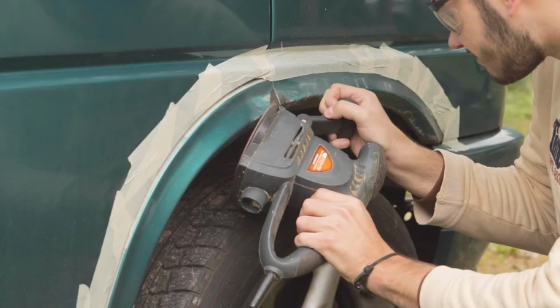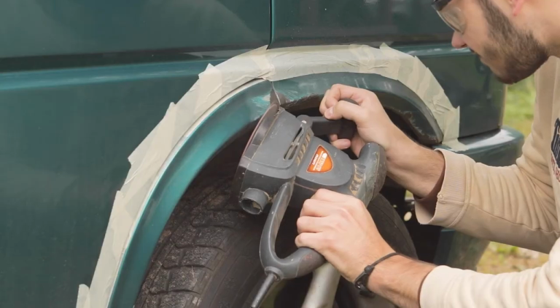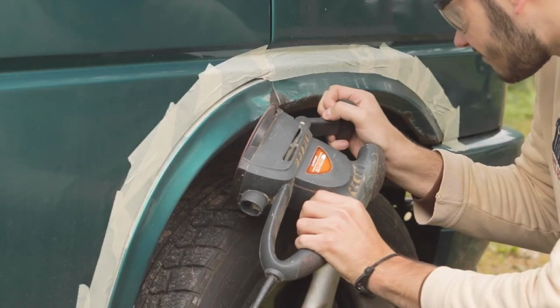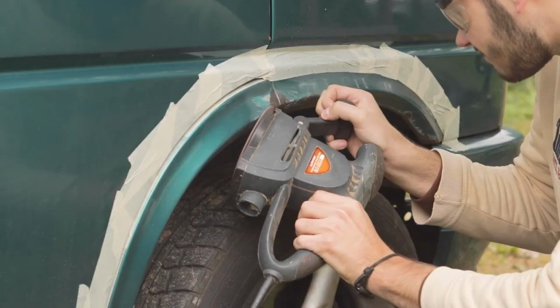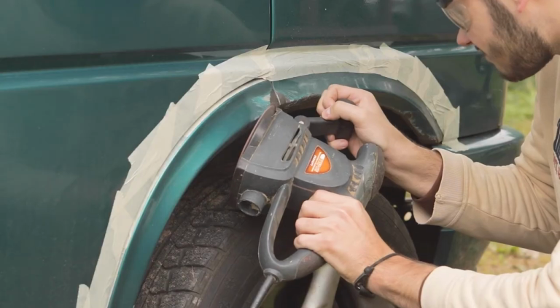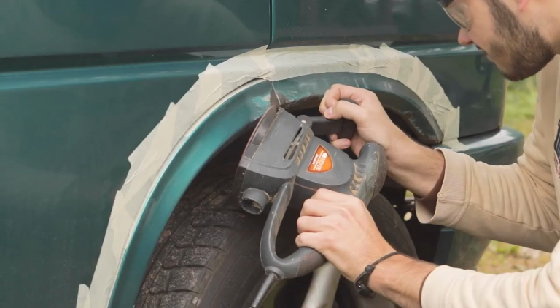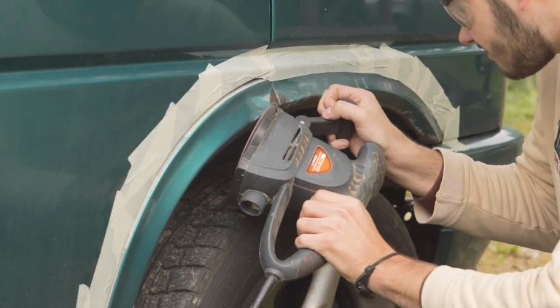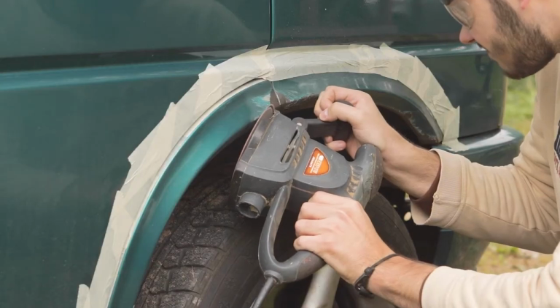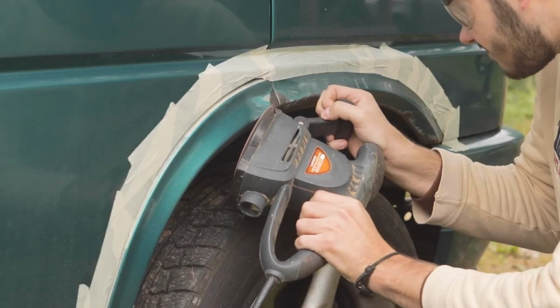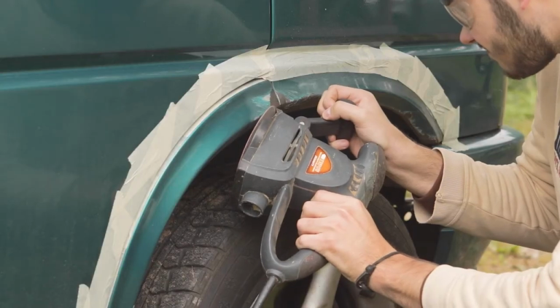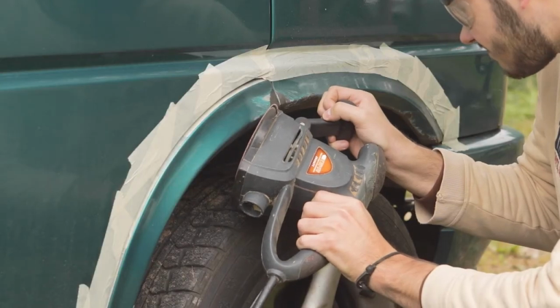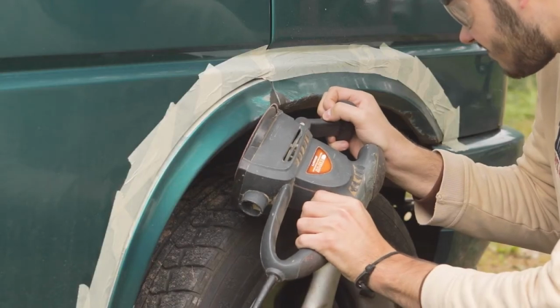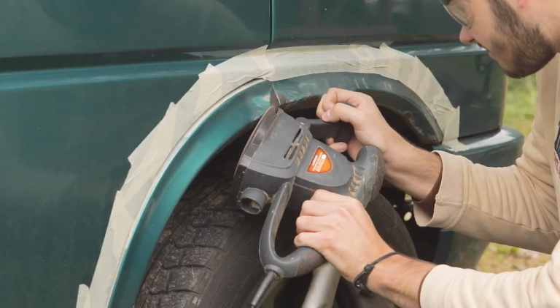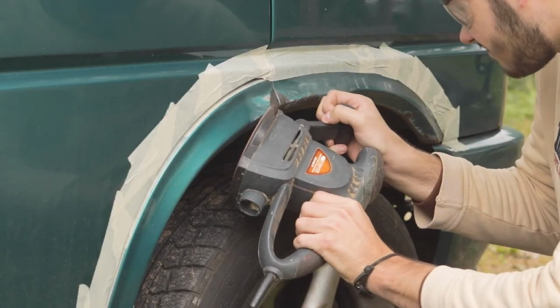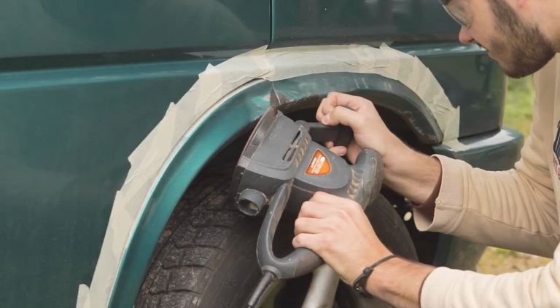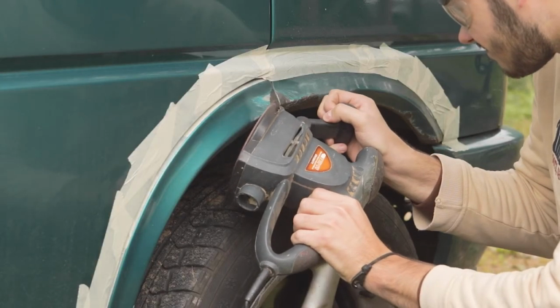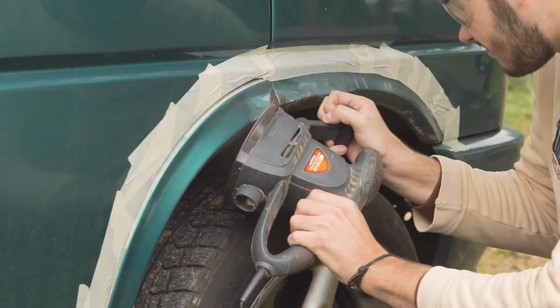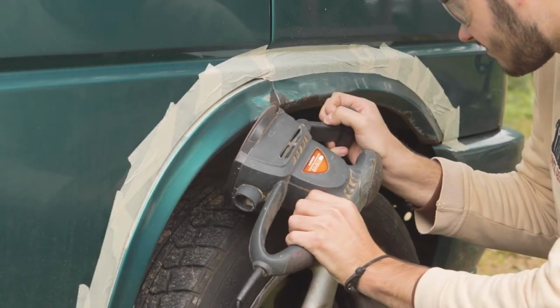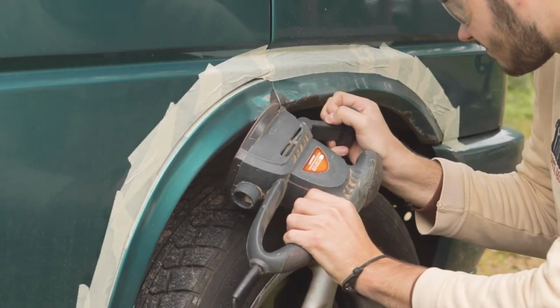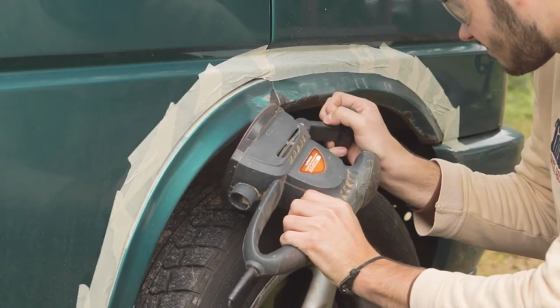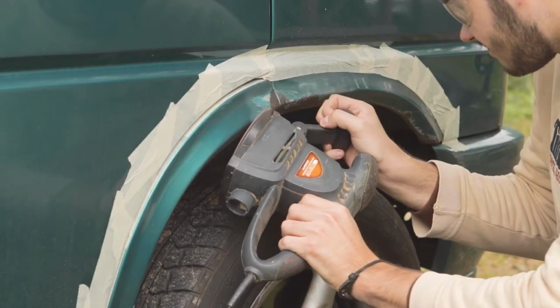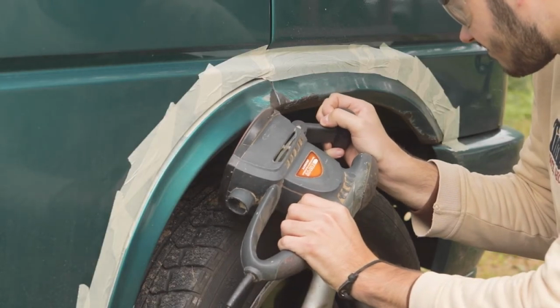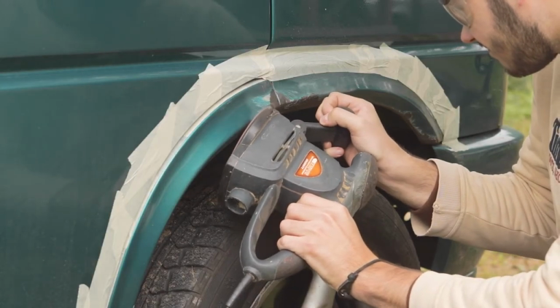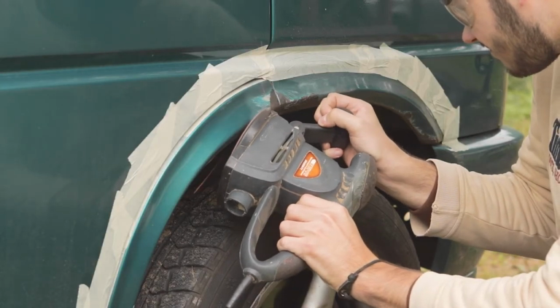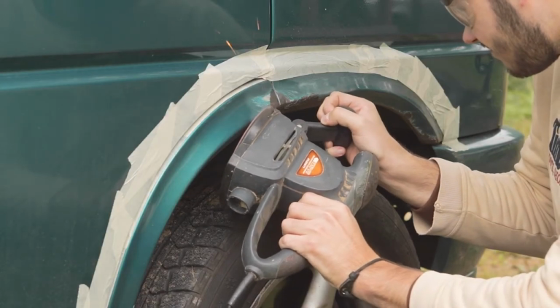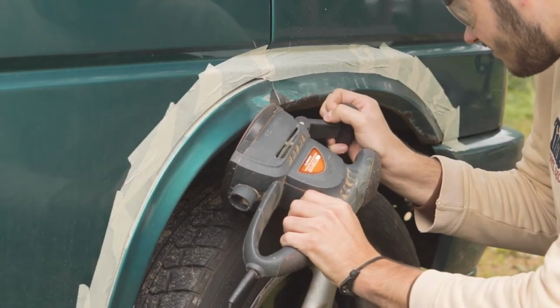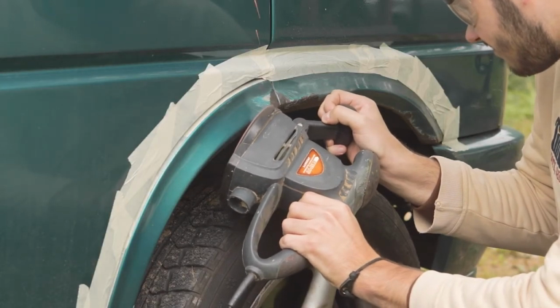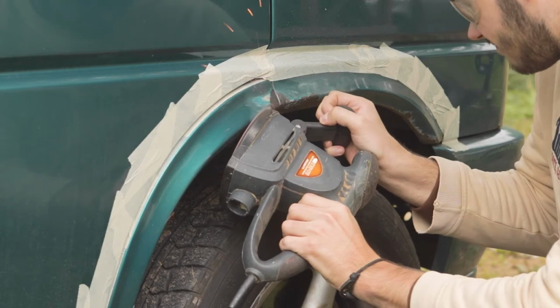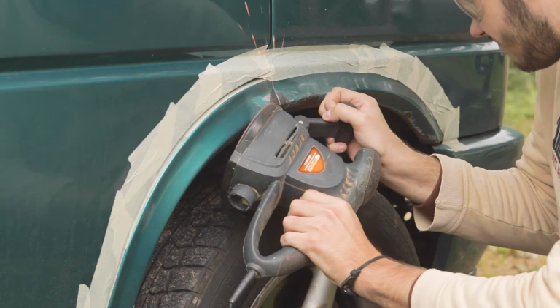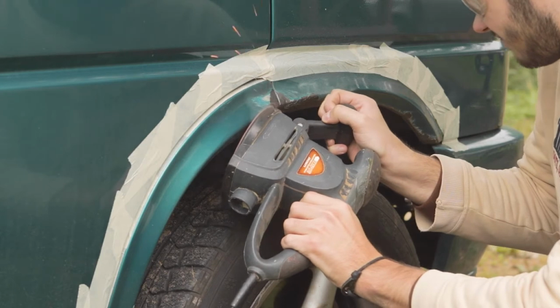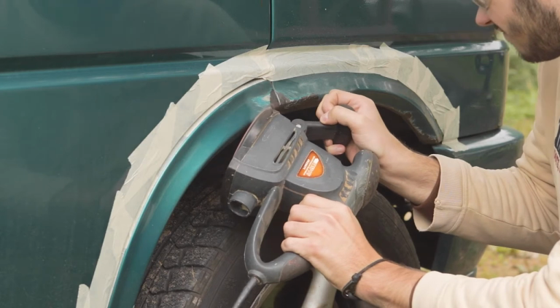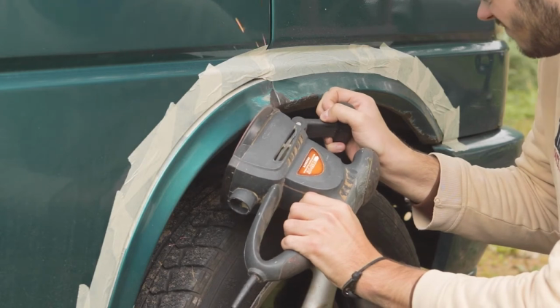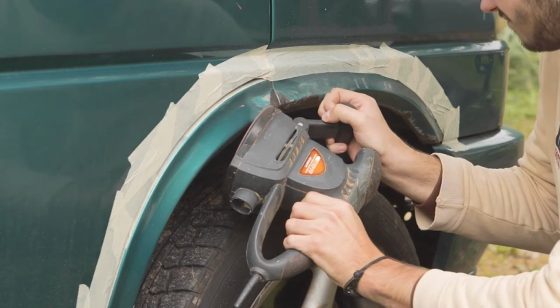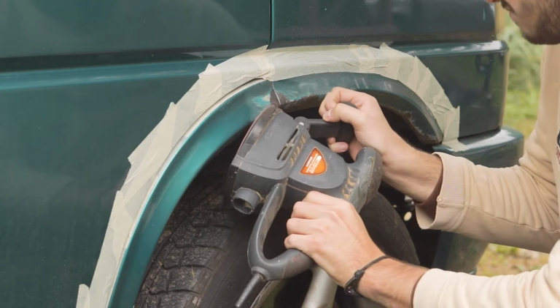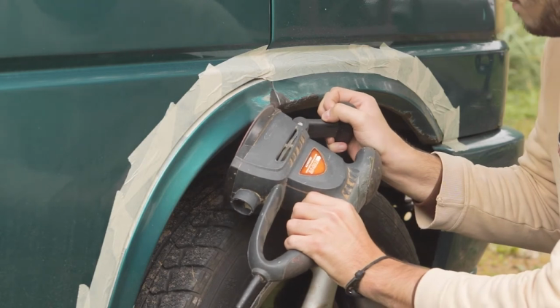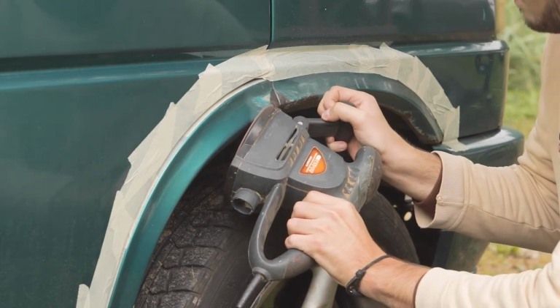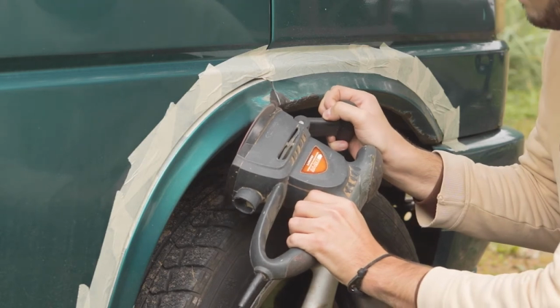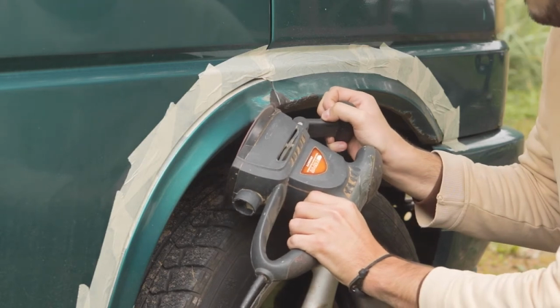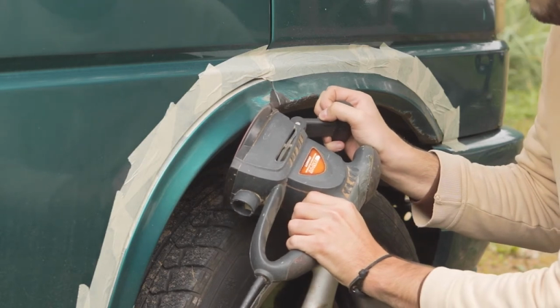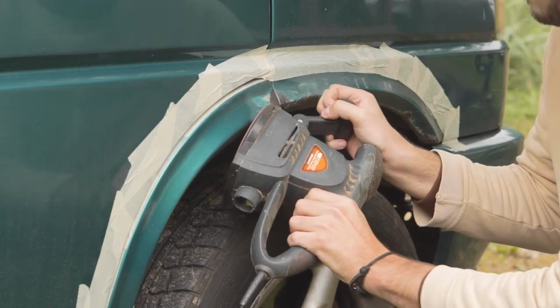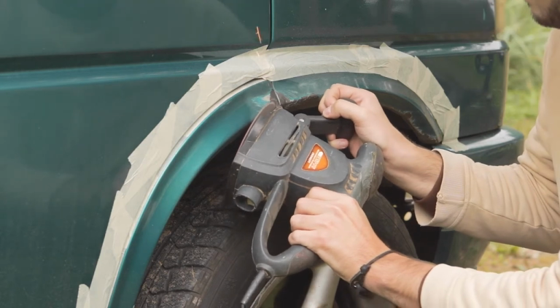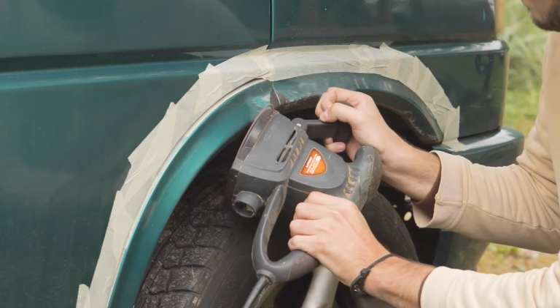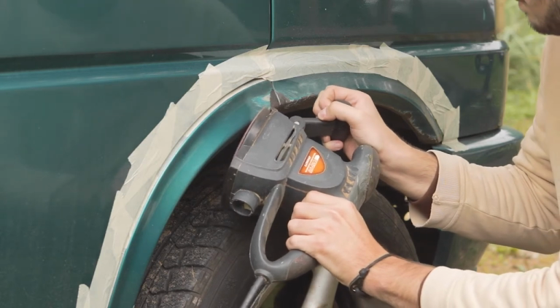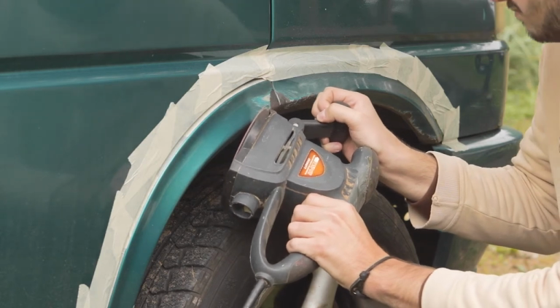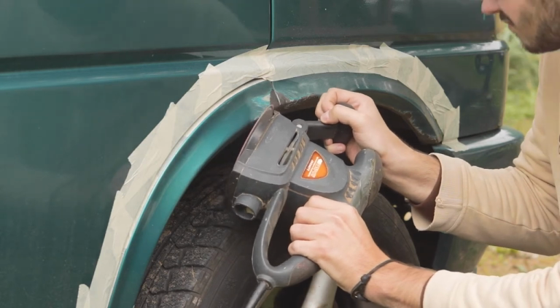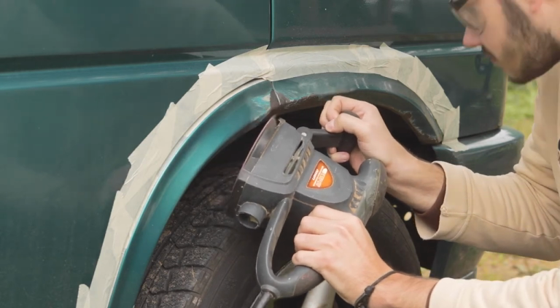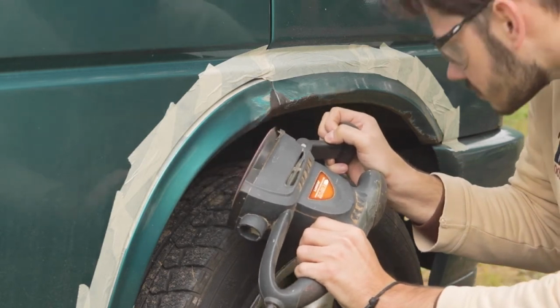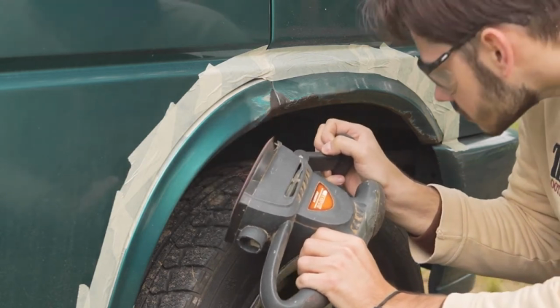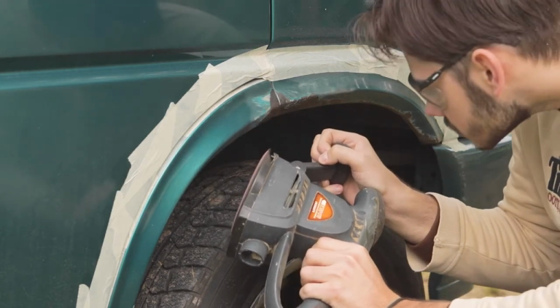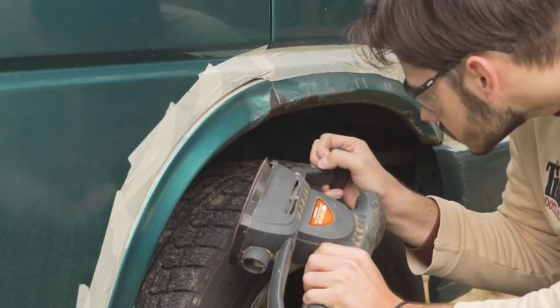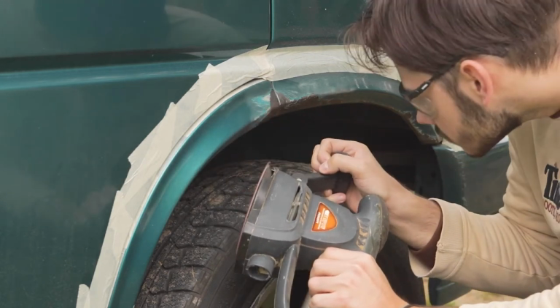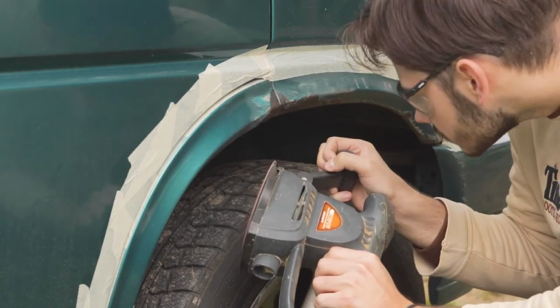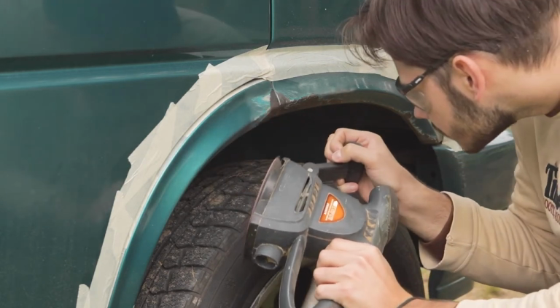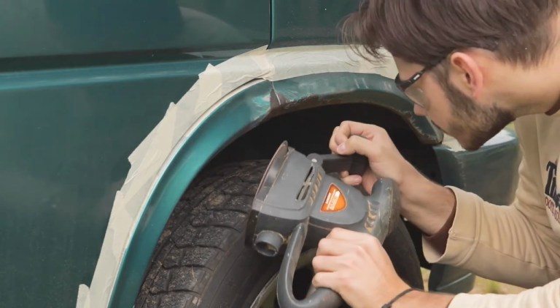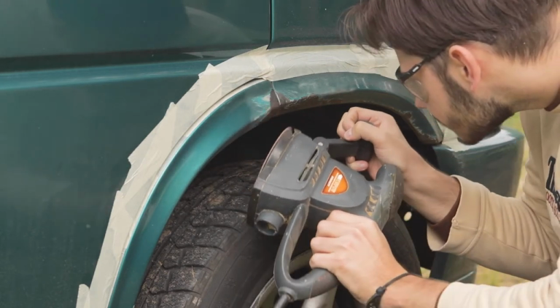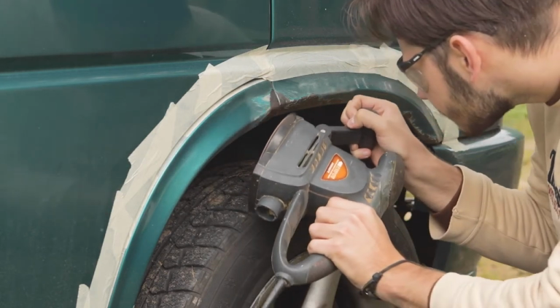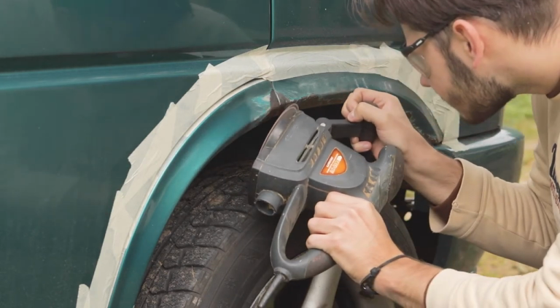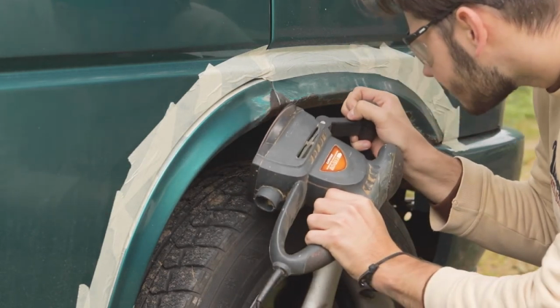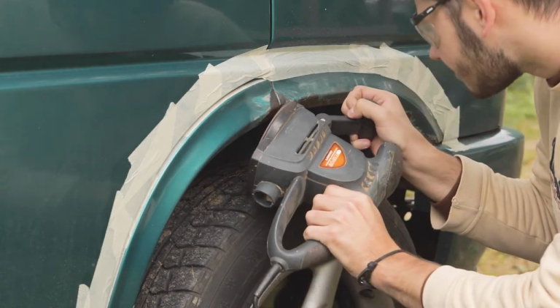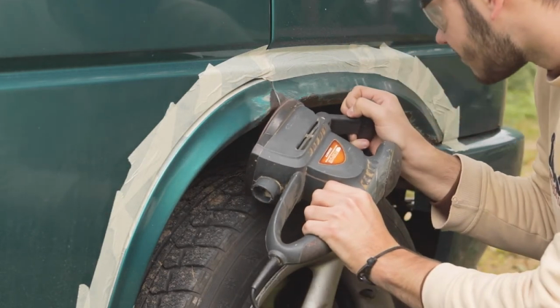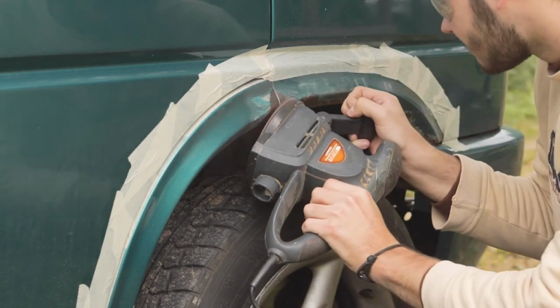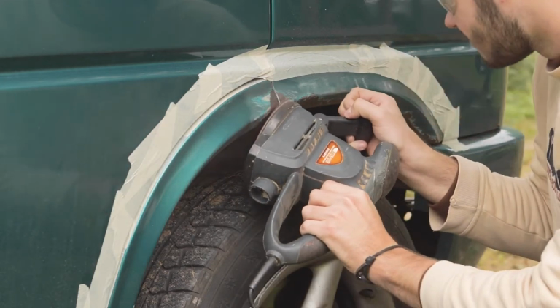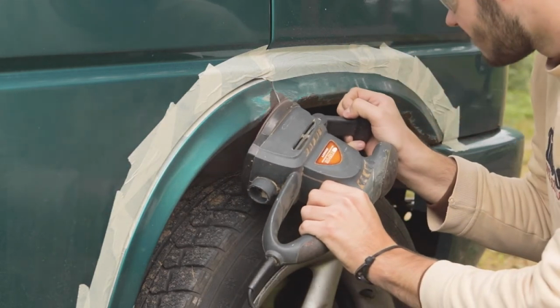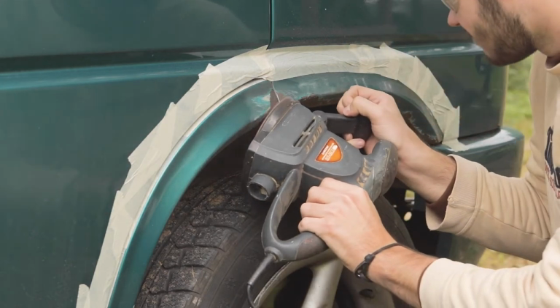After removing the loose rust and paint, I started to sand the arches with a 36 grit sandpaper and a sander to expose the bare metal.